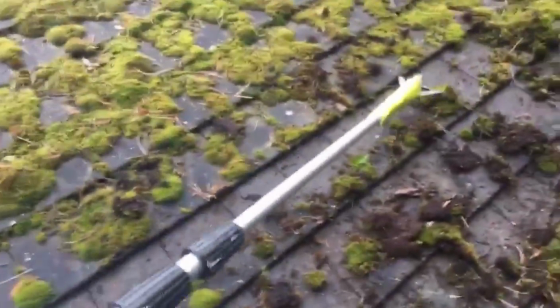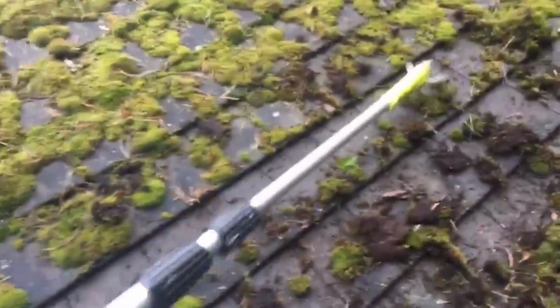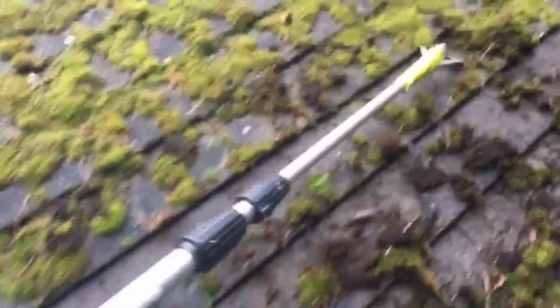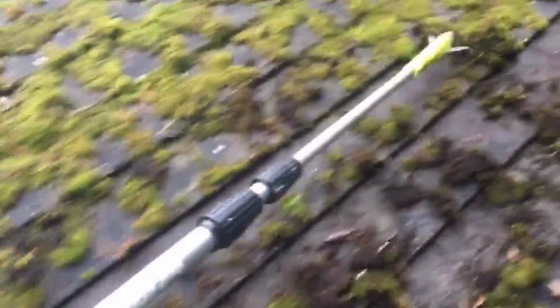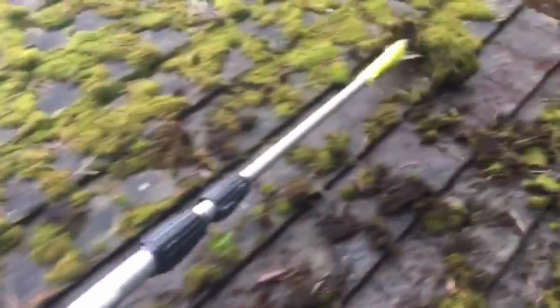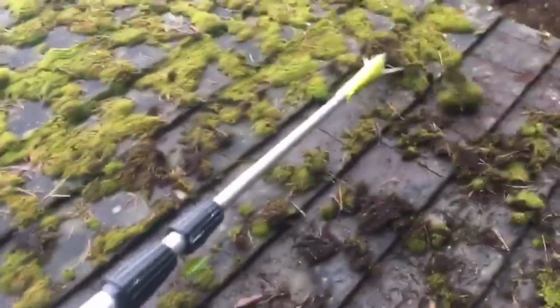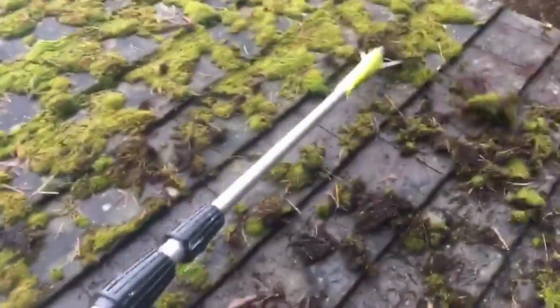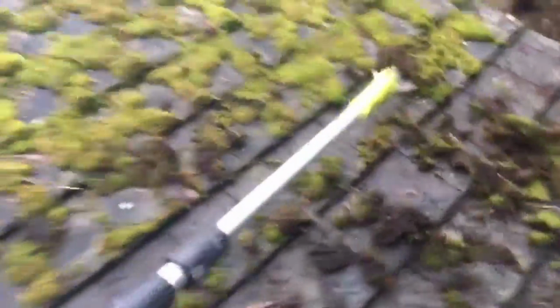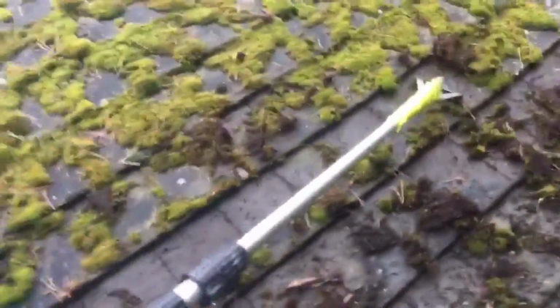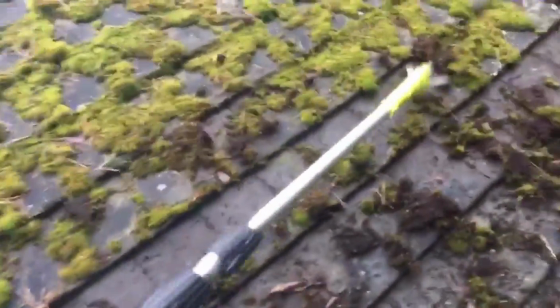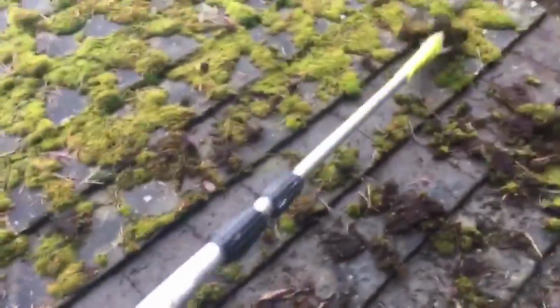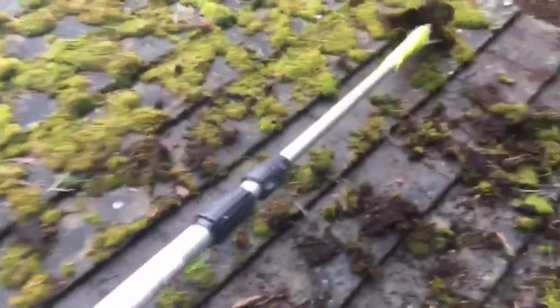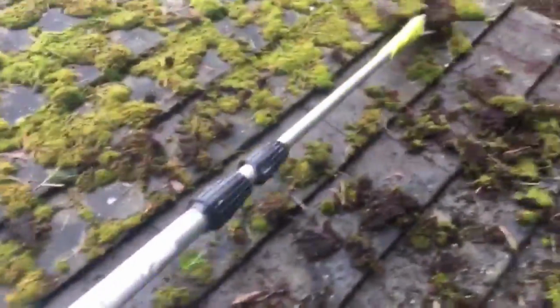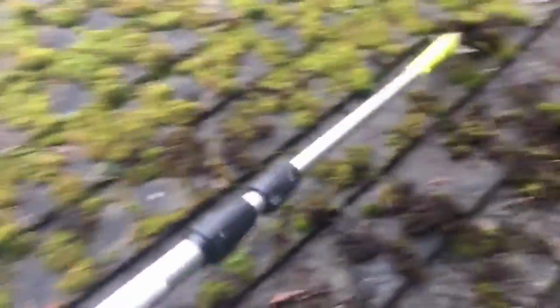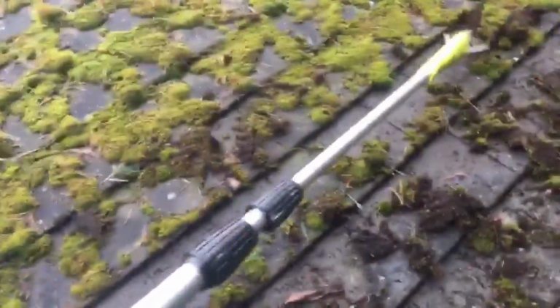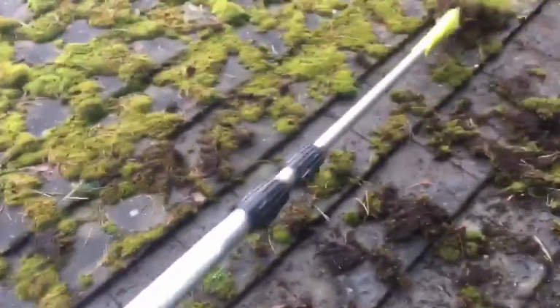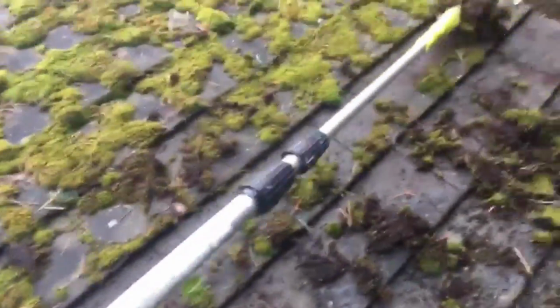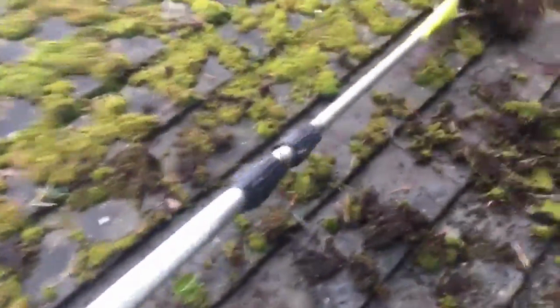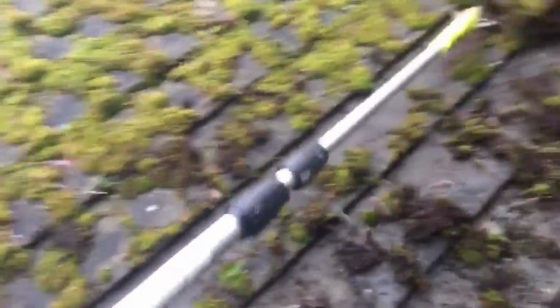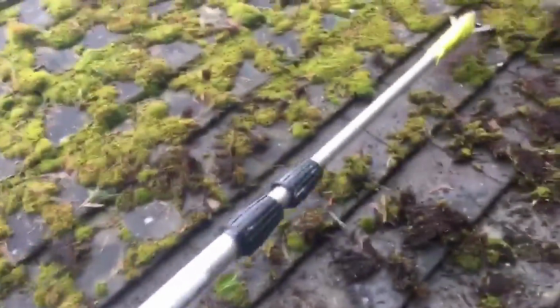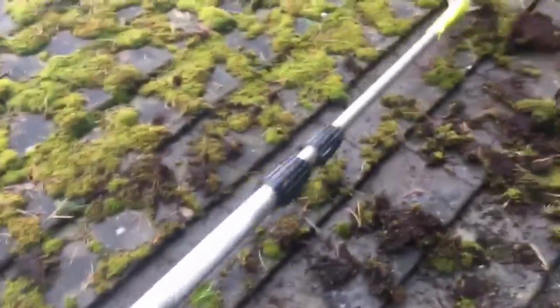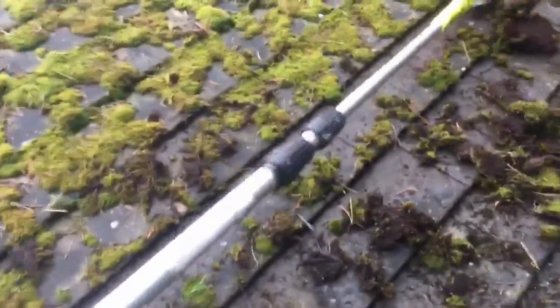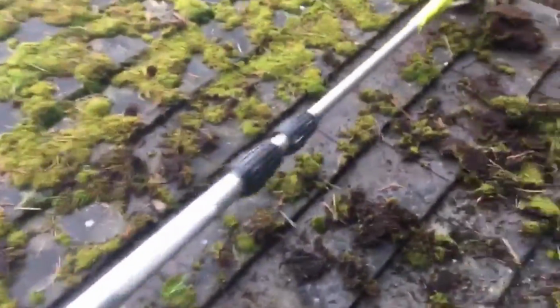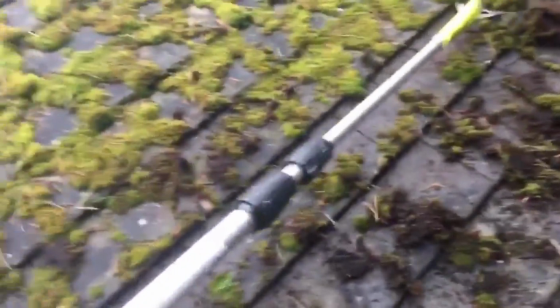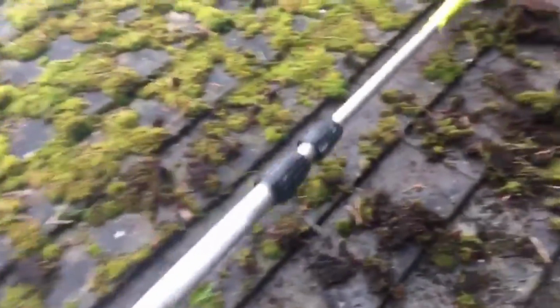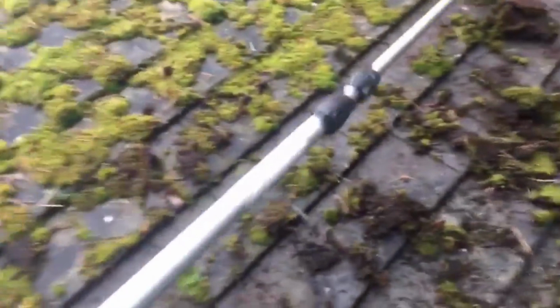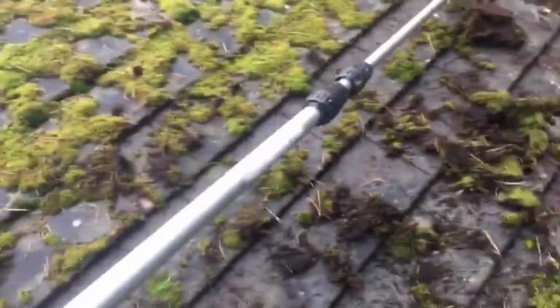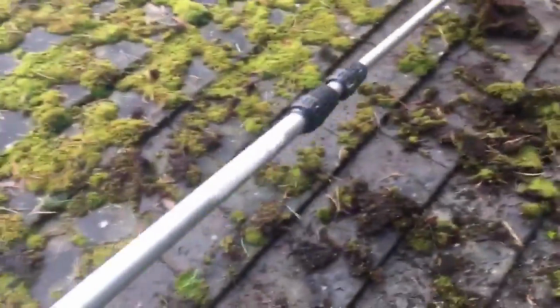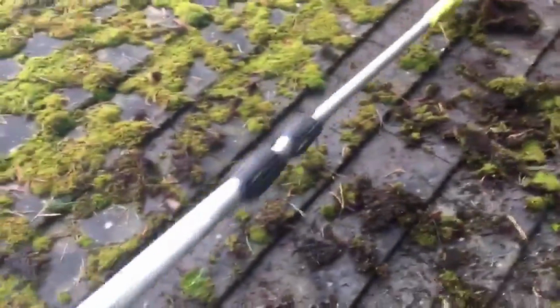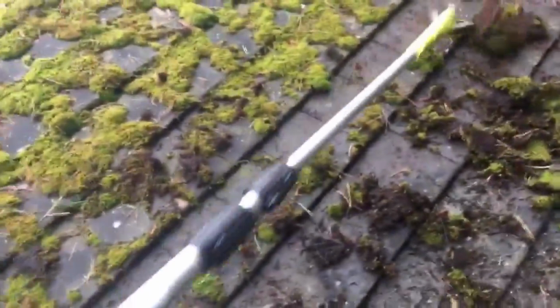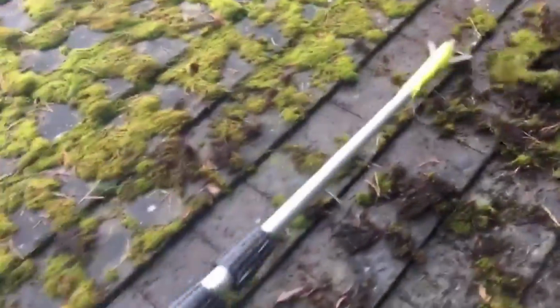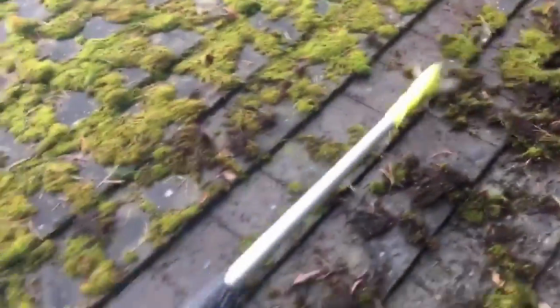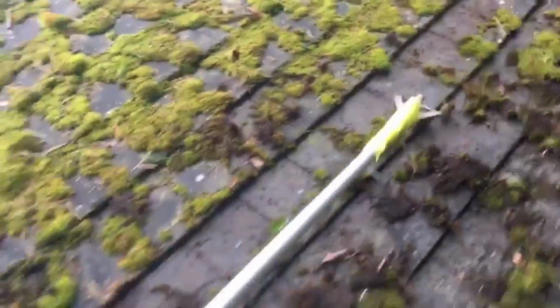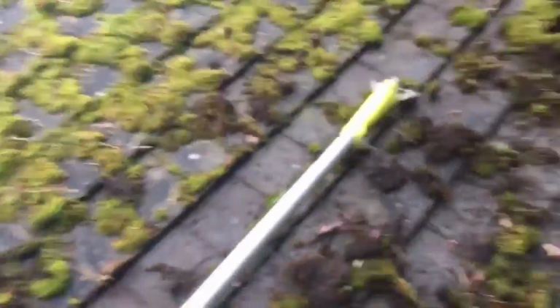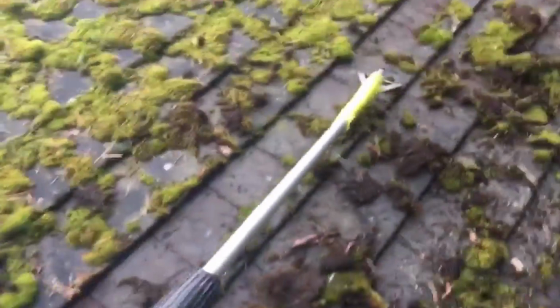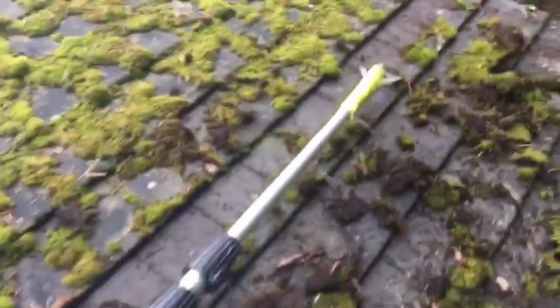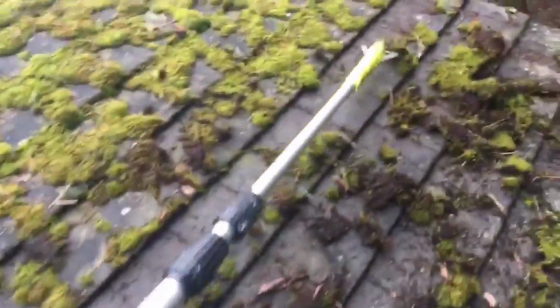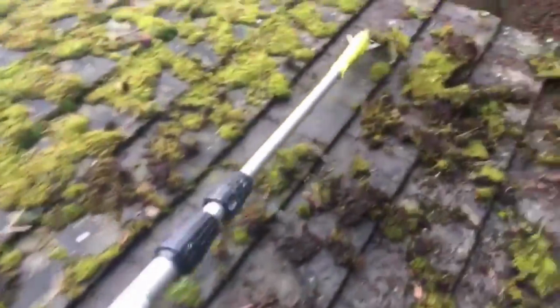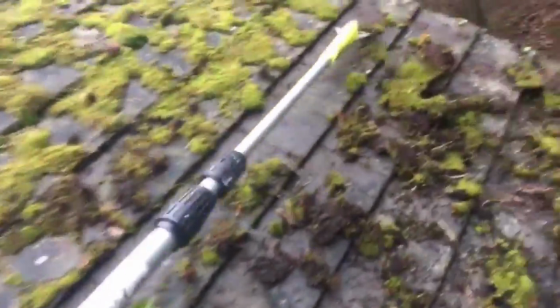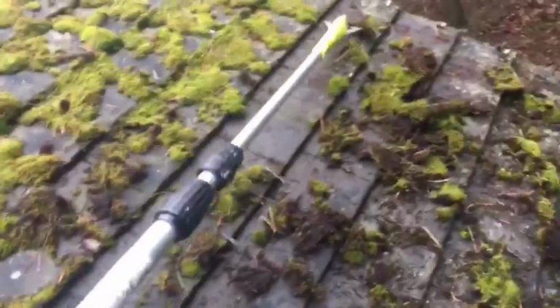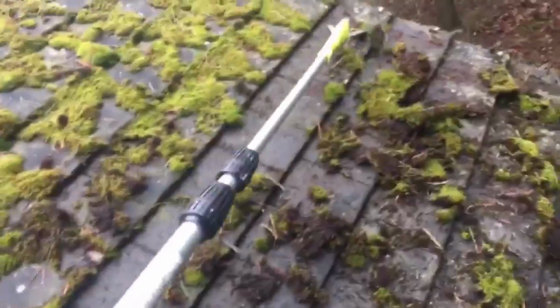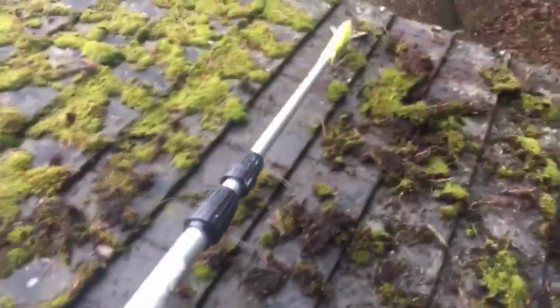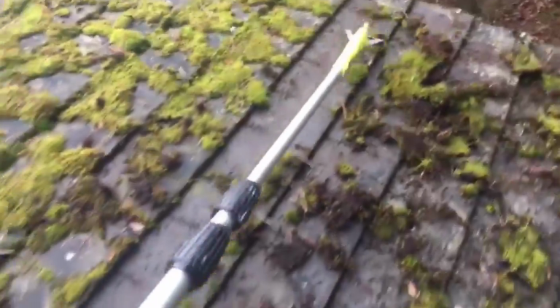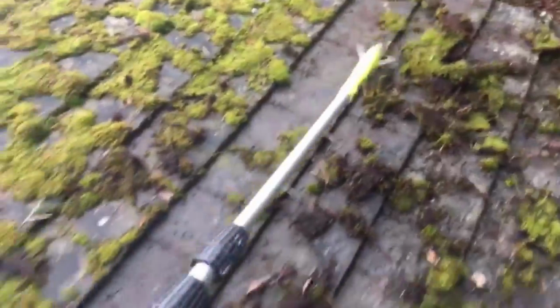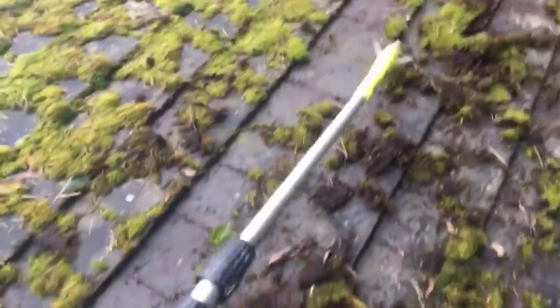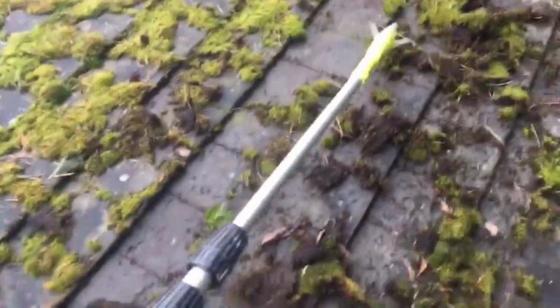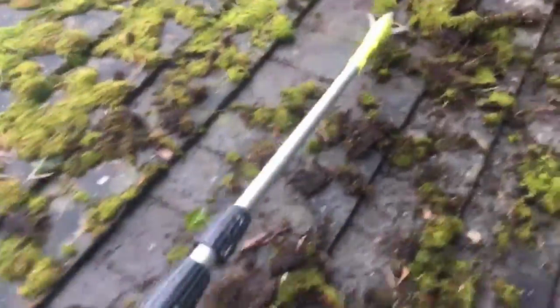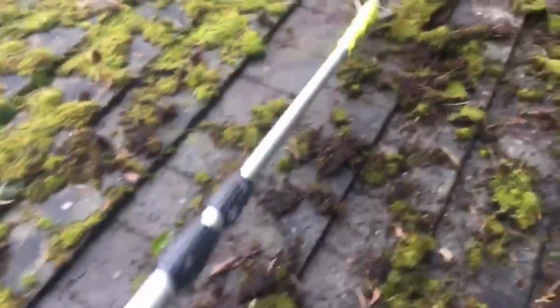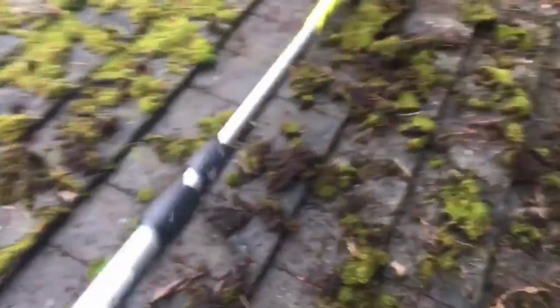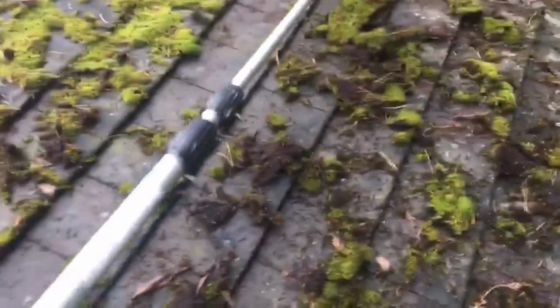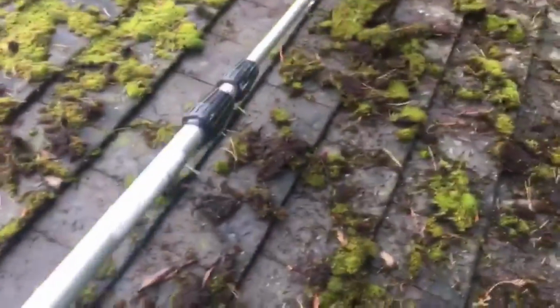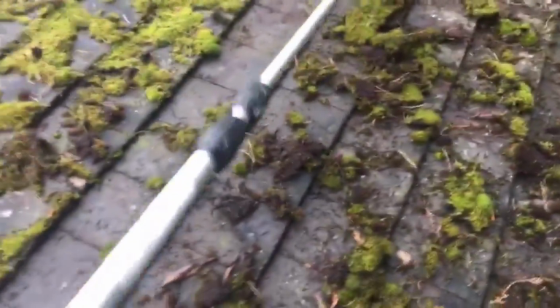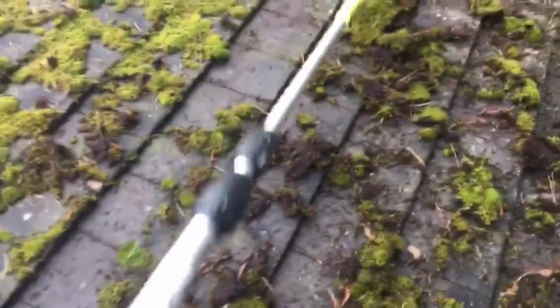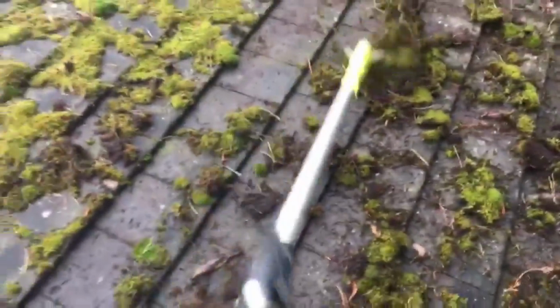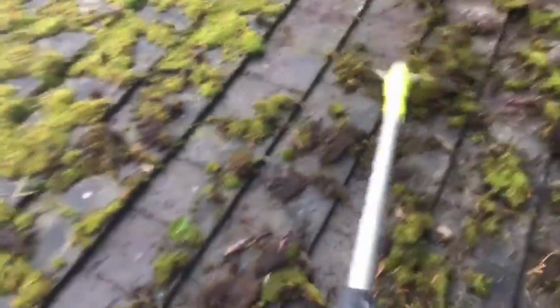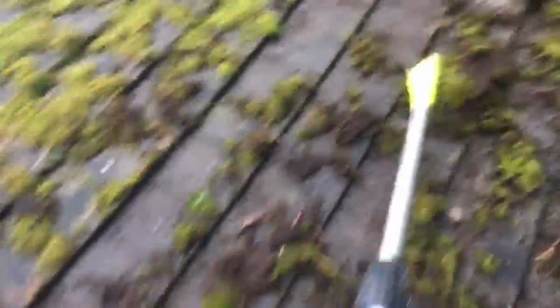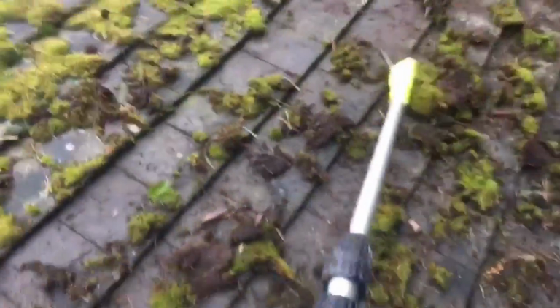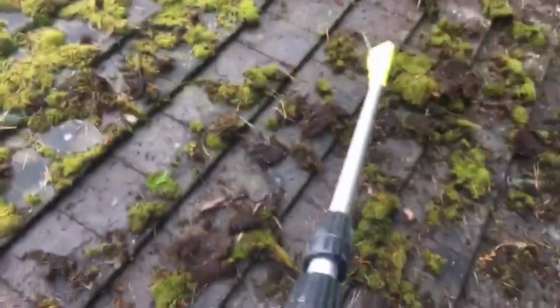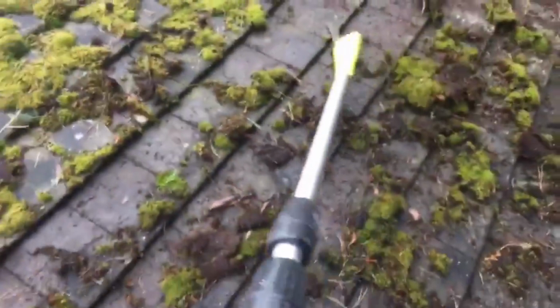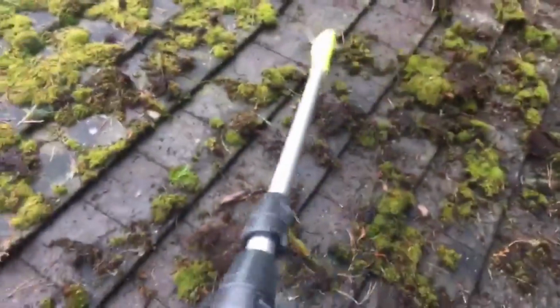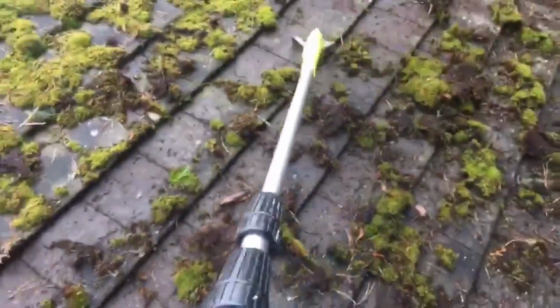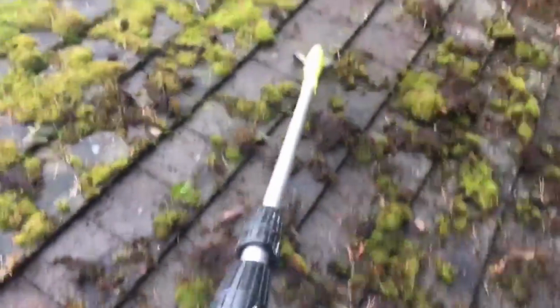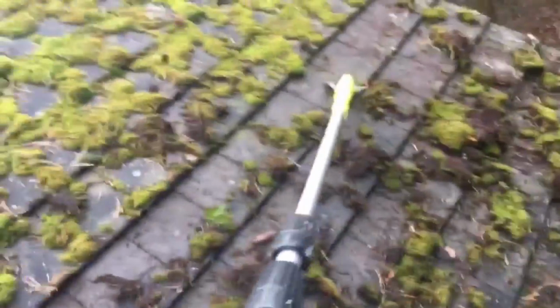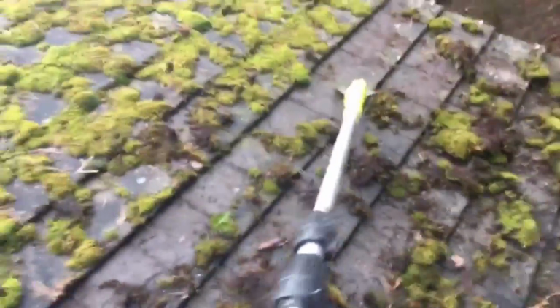Hello and thank you for watching this video. I'm Mark from Mr Clever Clean, and here's a demonstration of how we clean your roof.